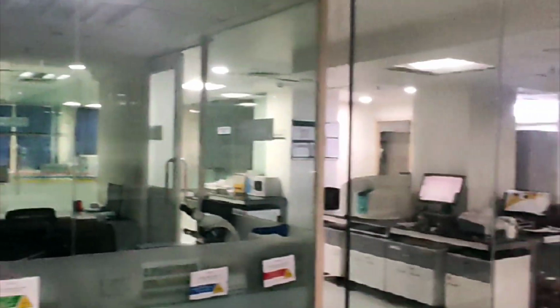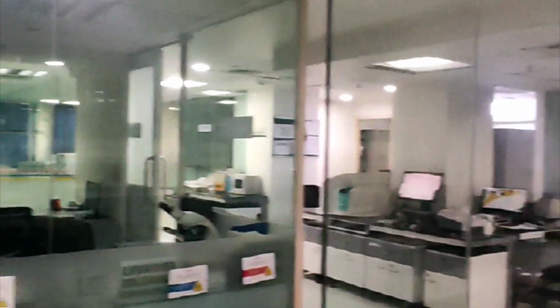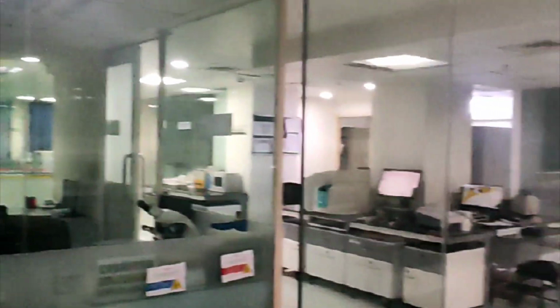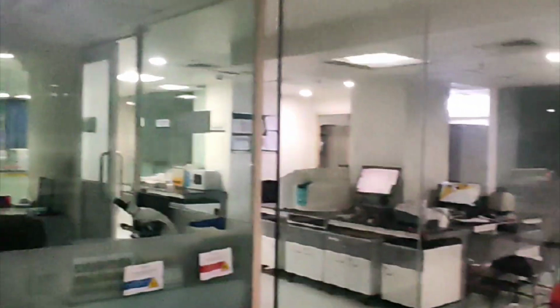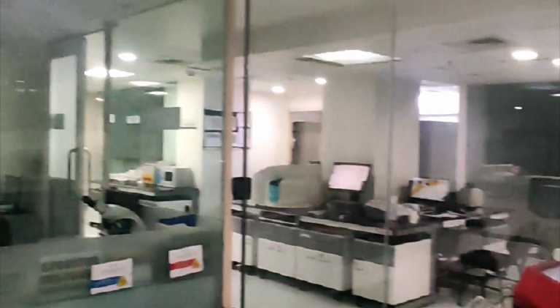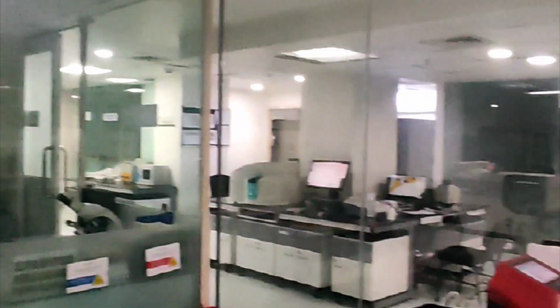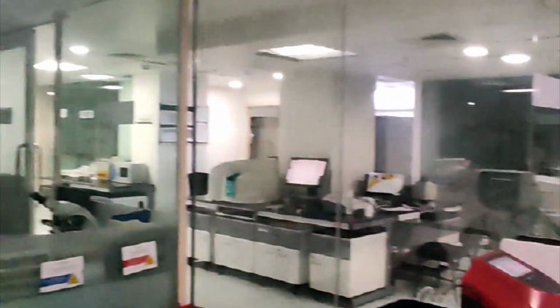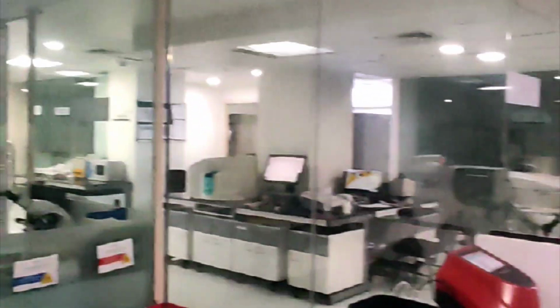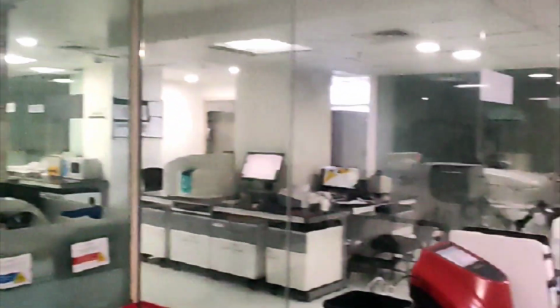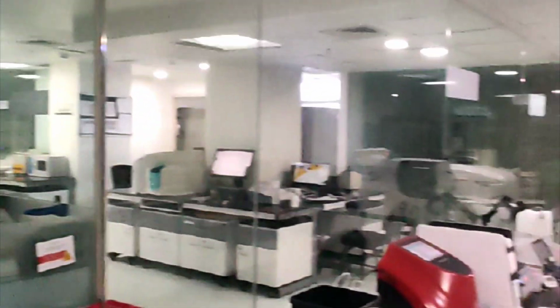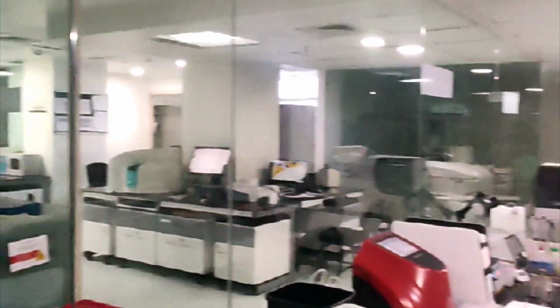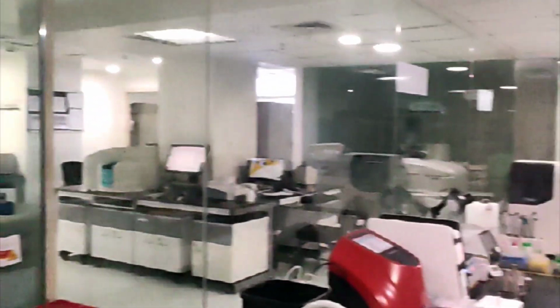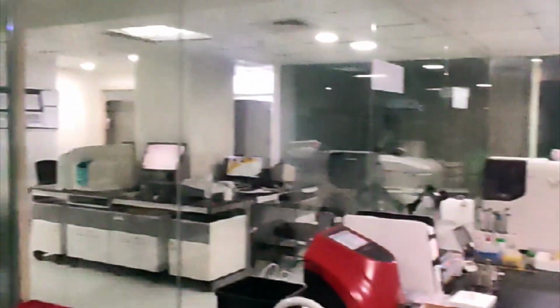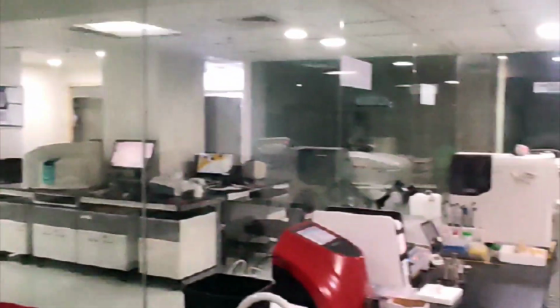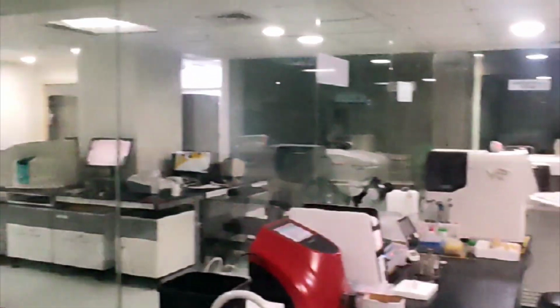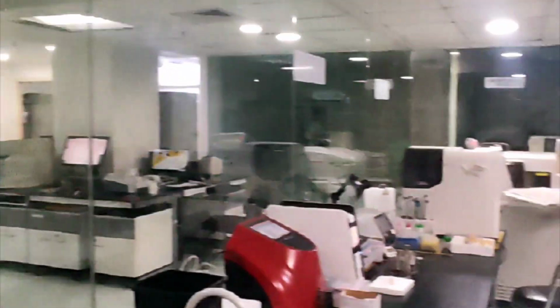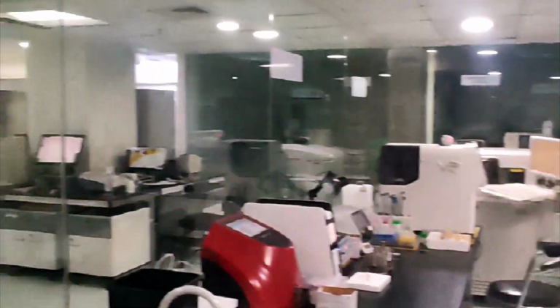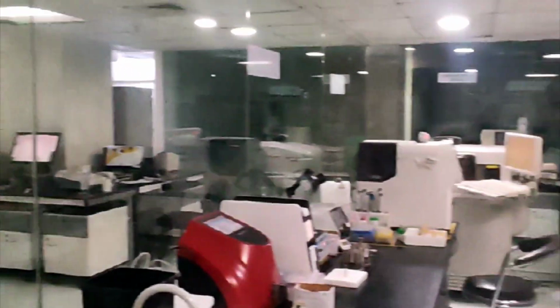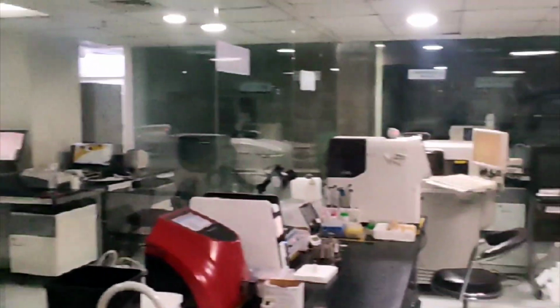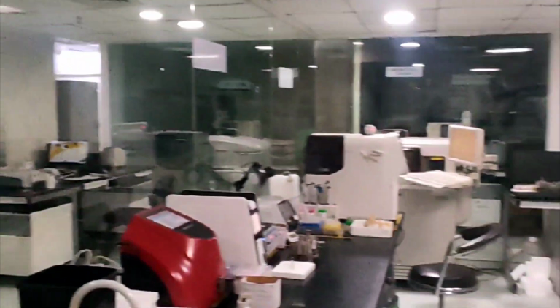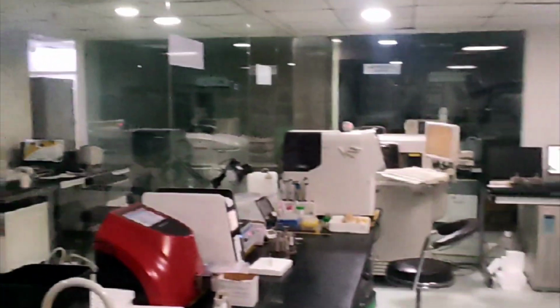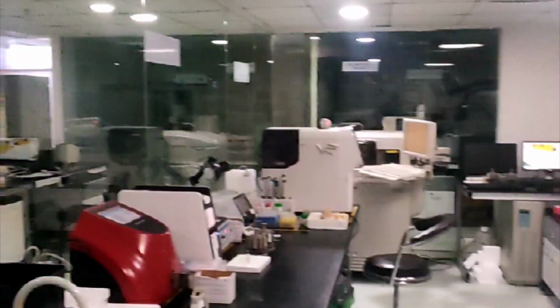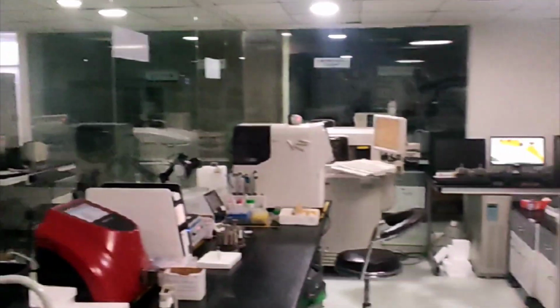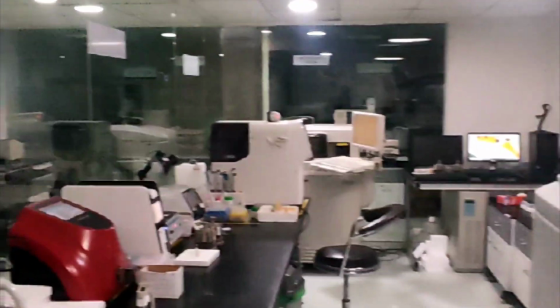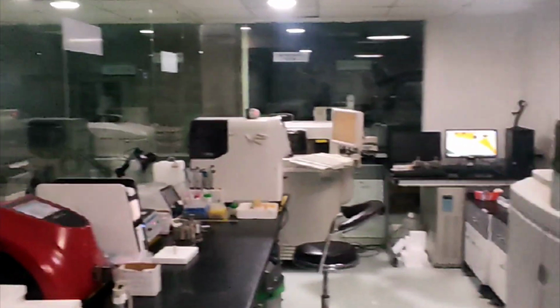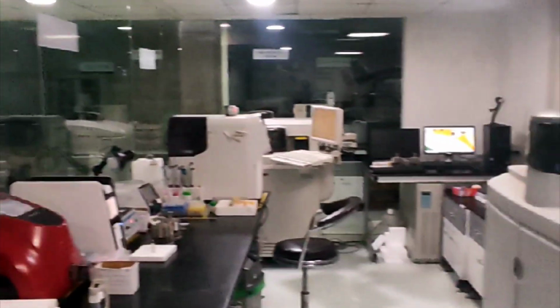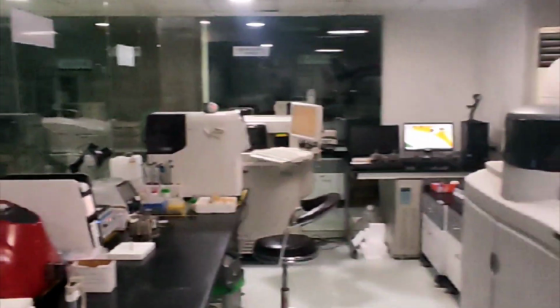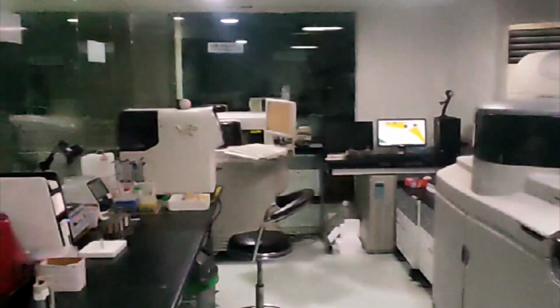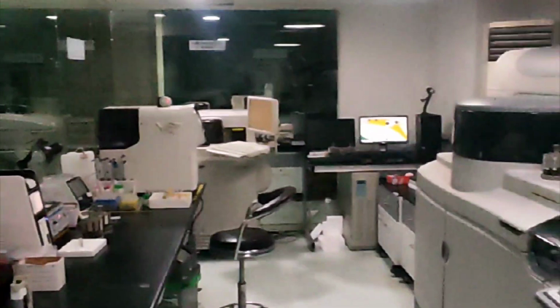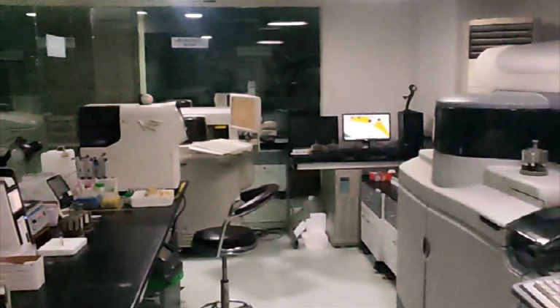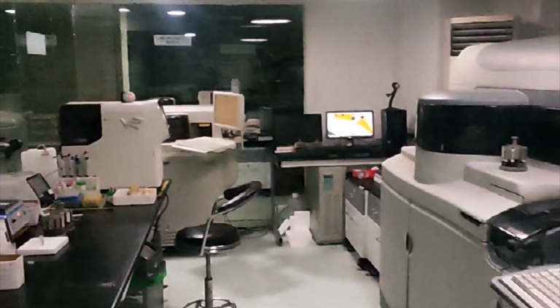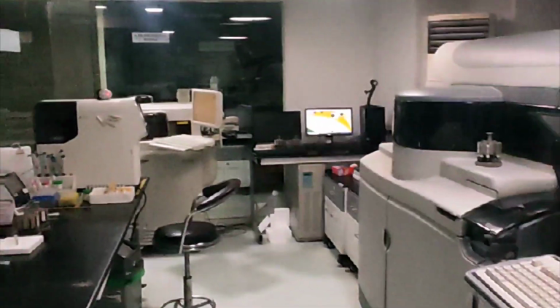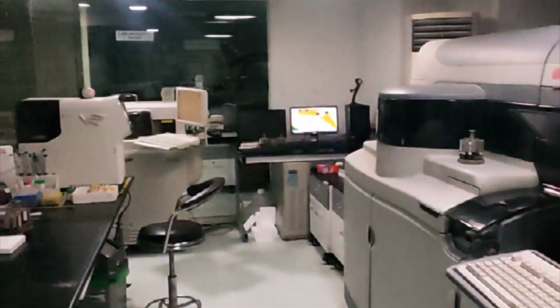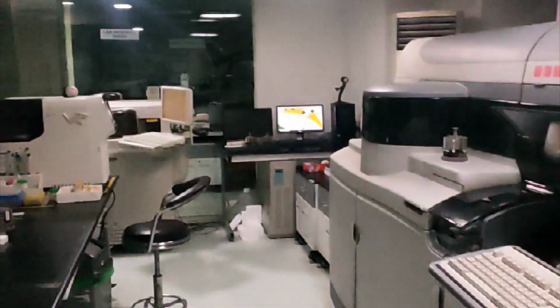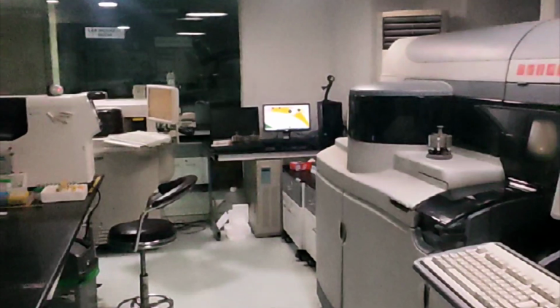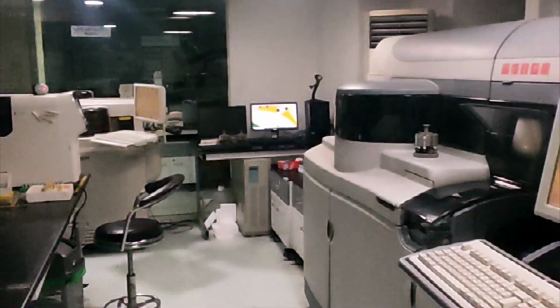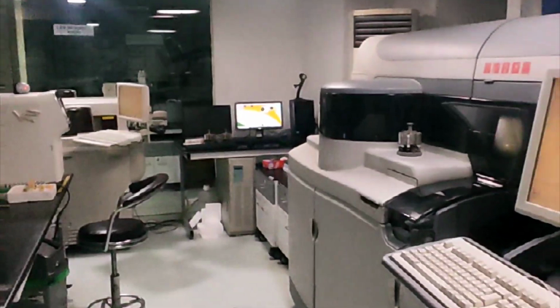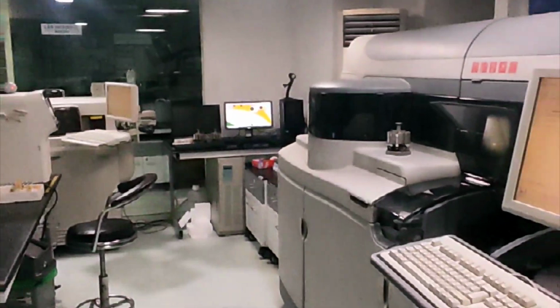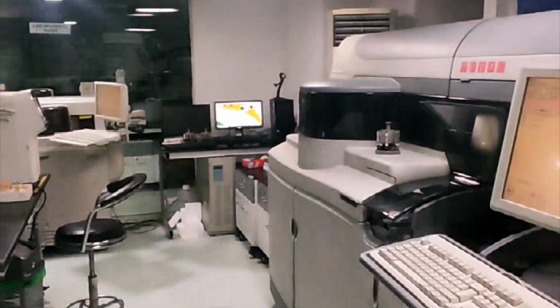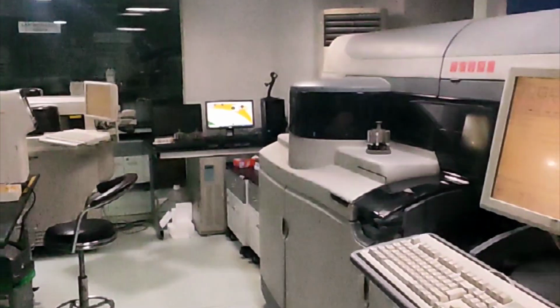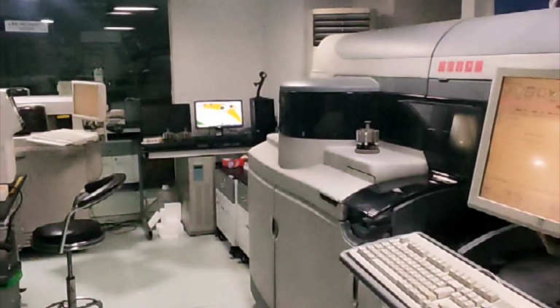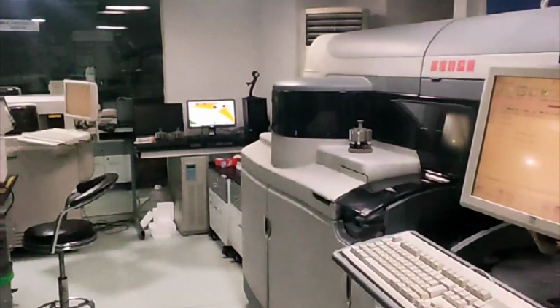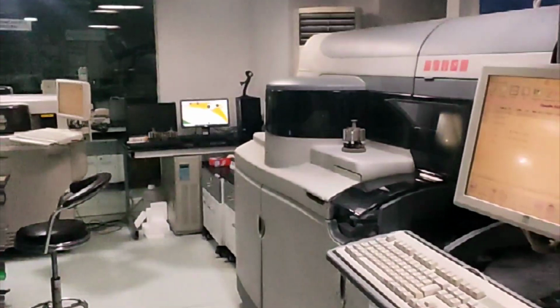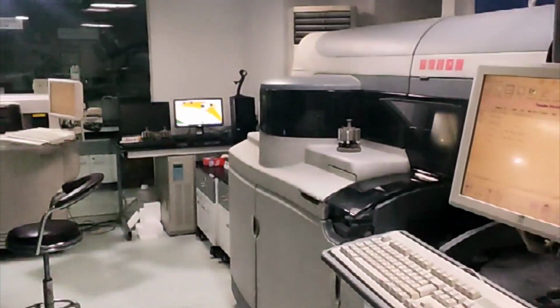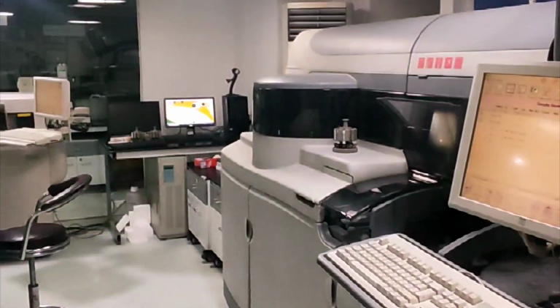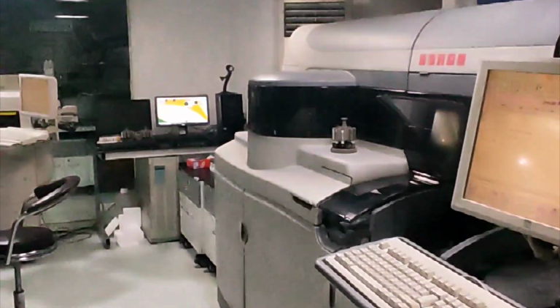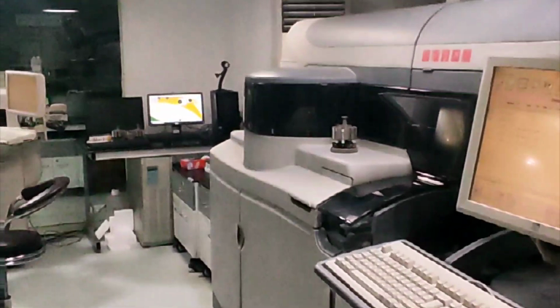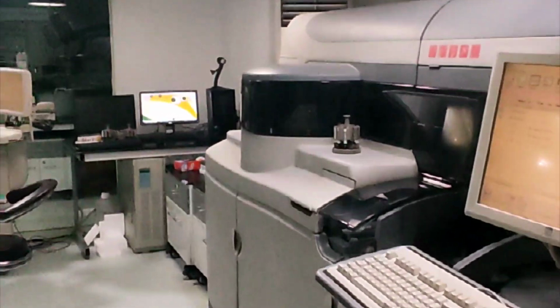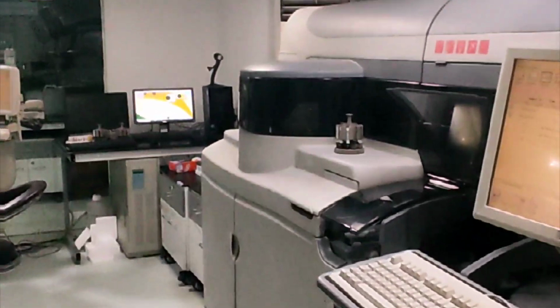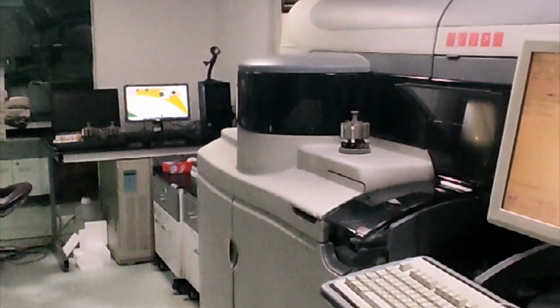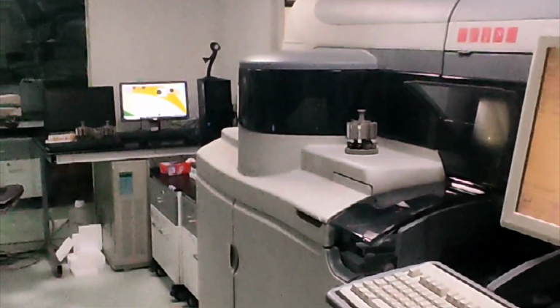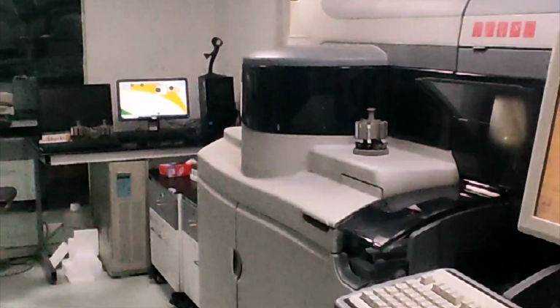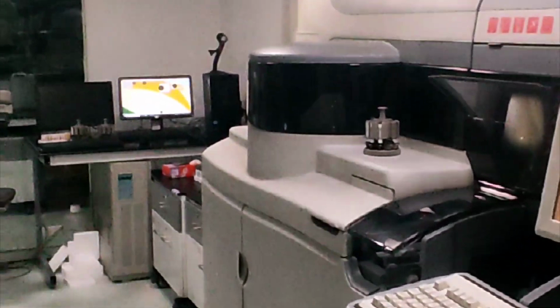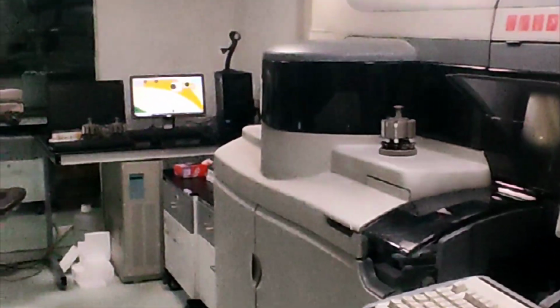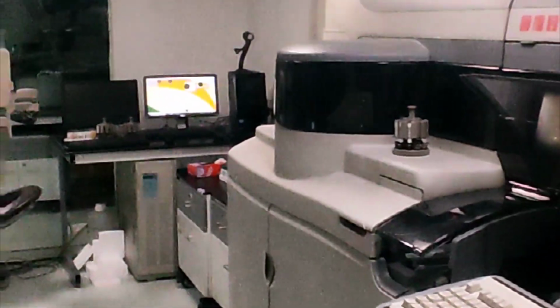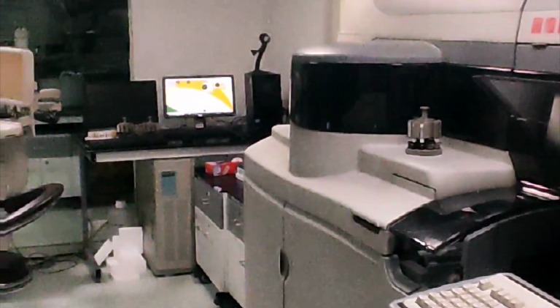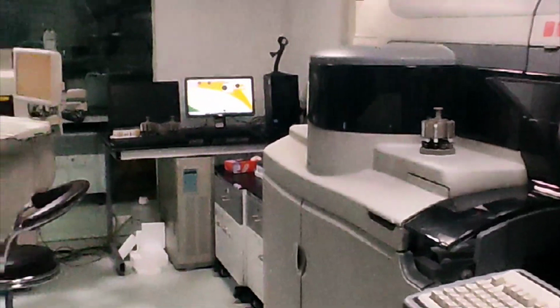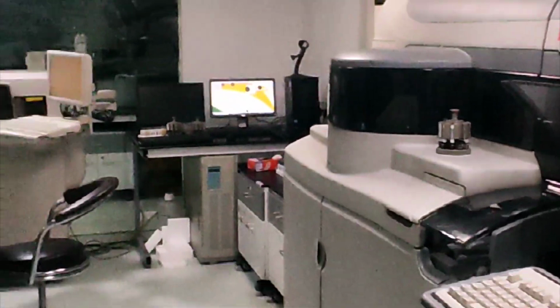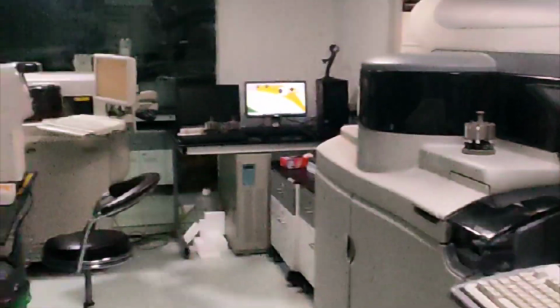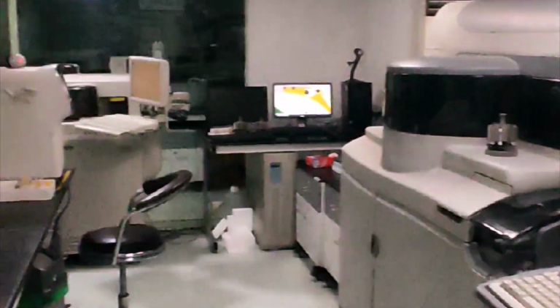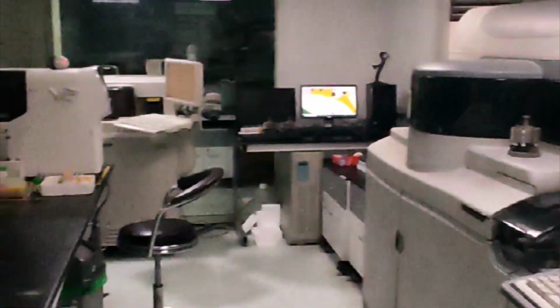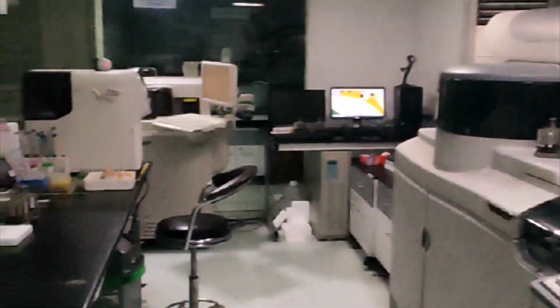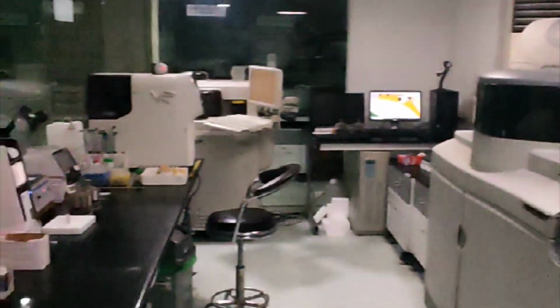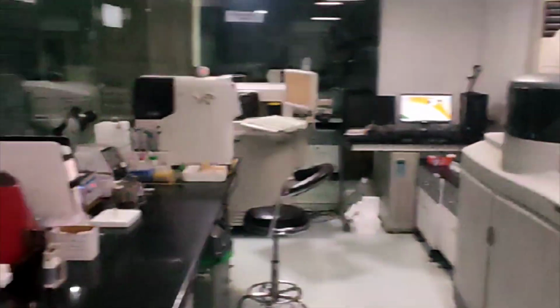Hello everyone, welcome to LabMedicine. Today we are going to learn how to replace universal wash solution in Beatrice 5600.